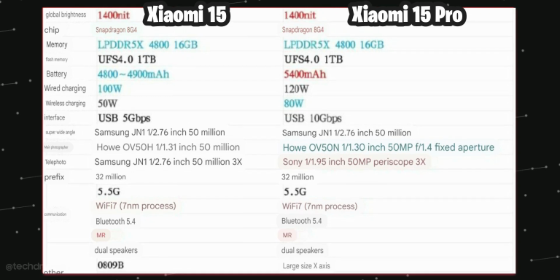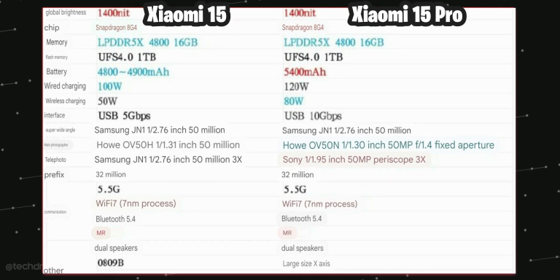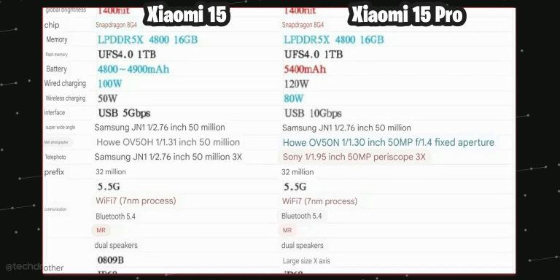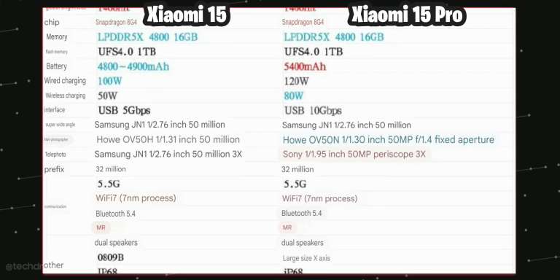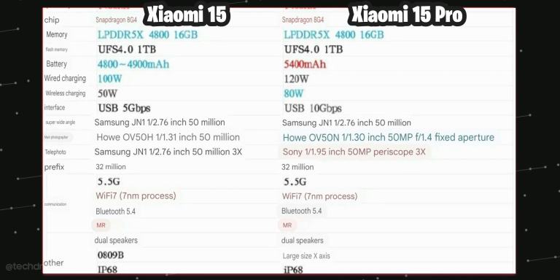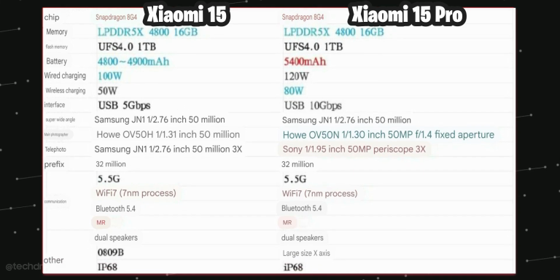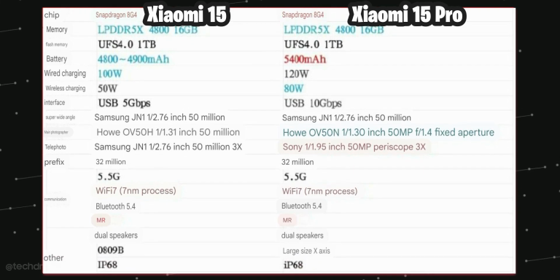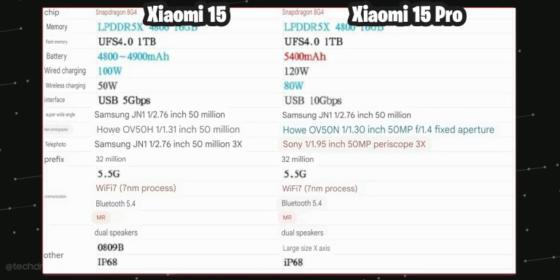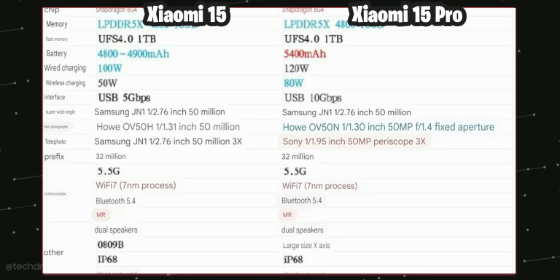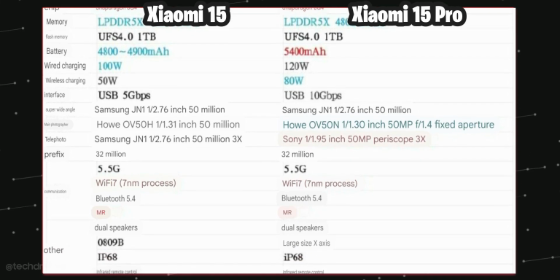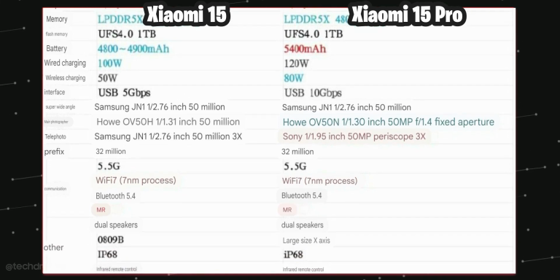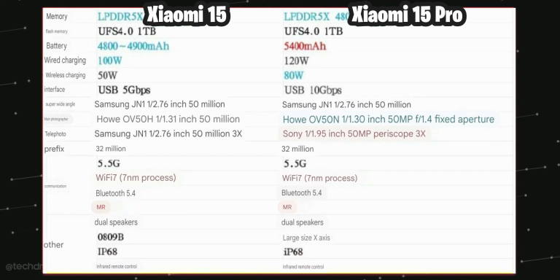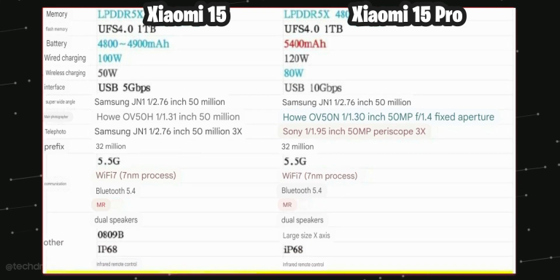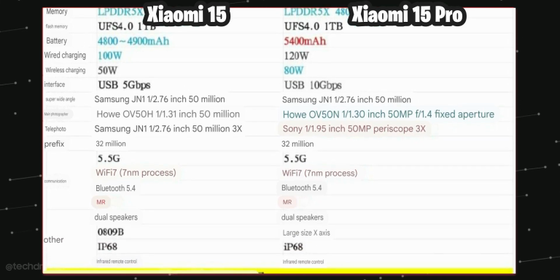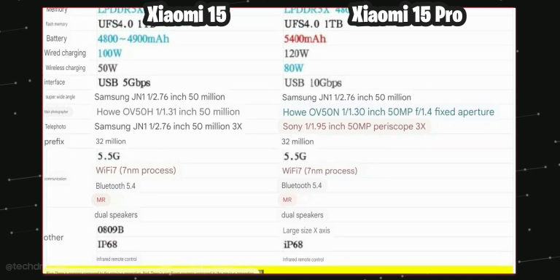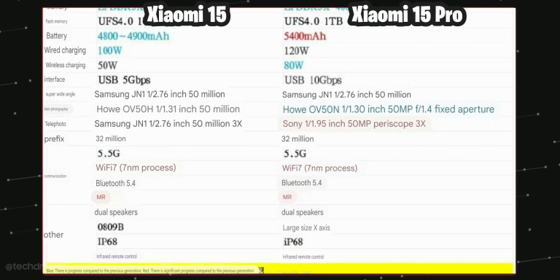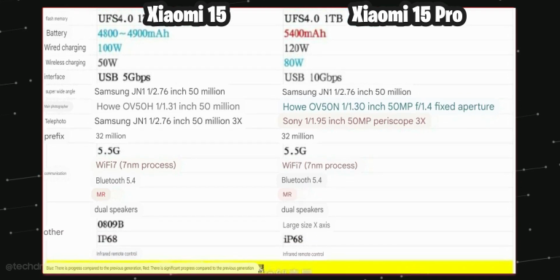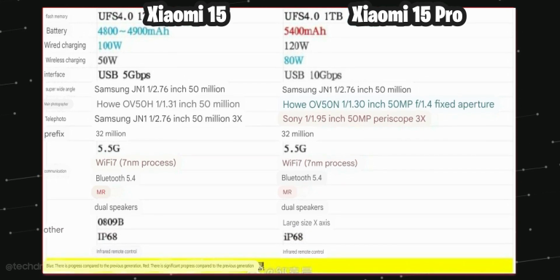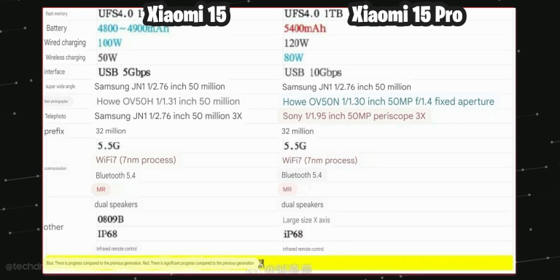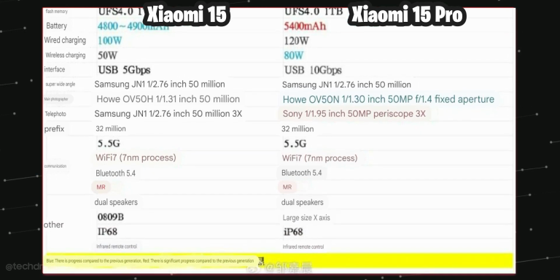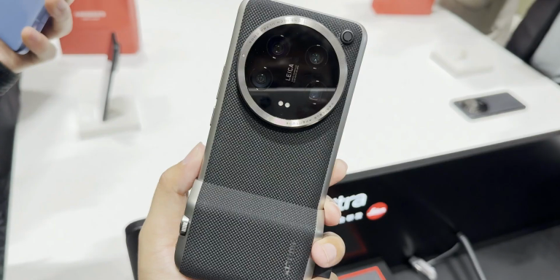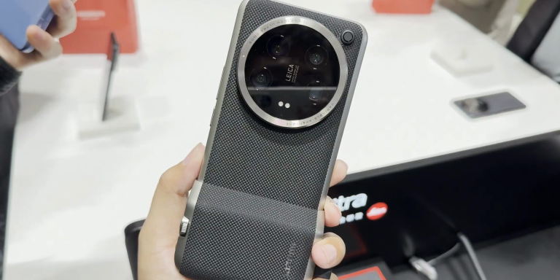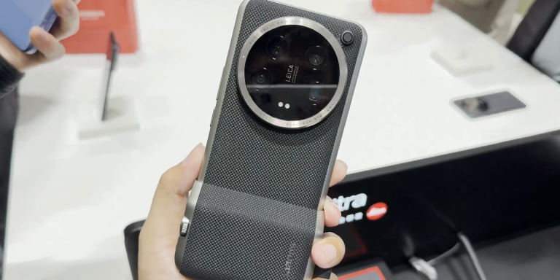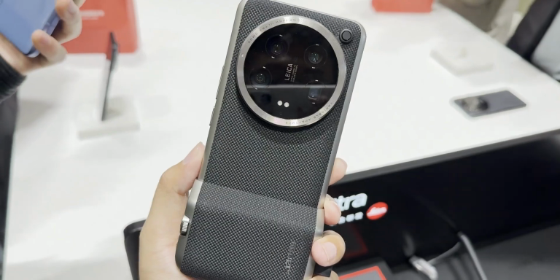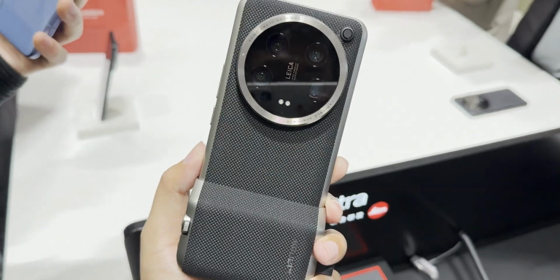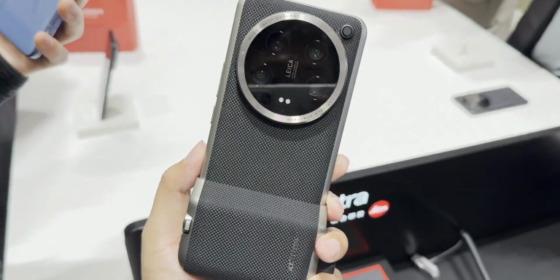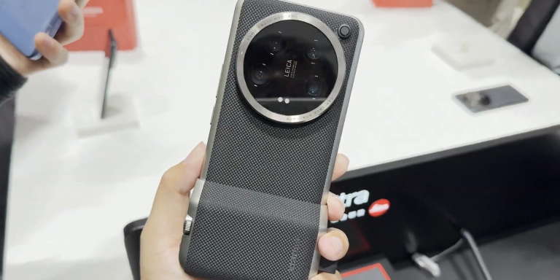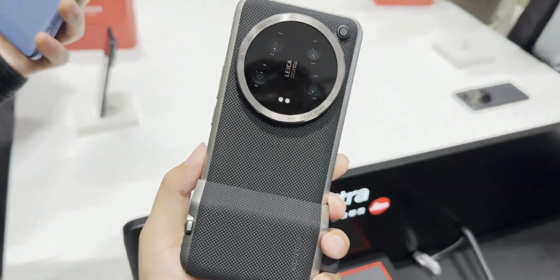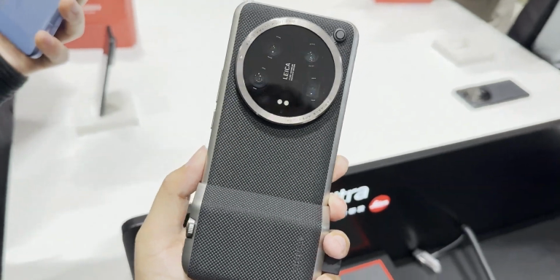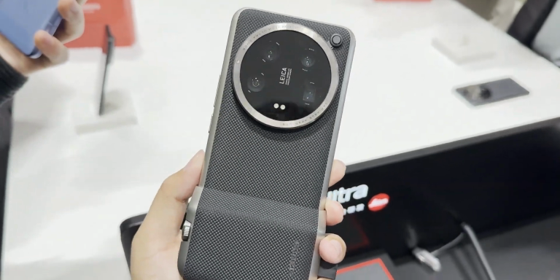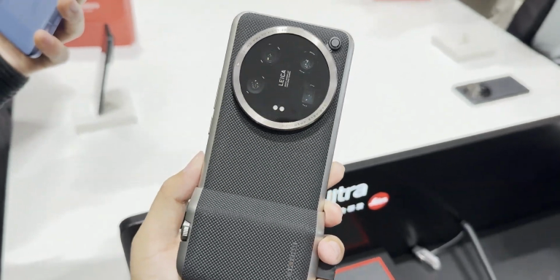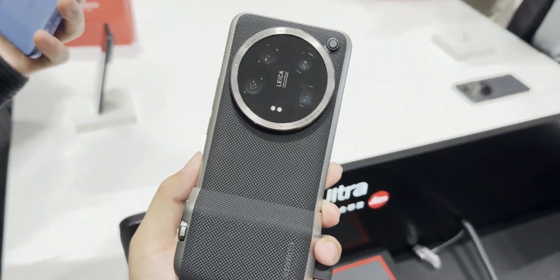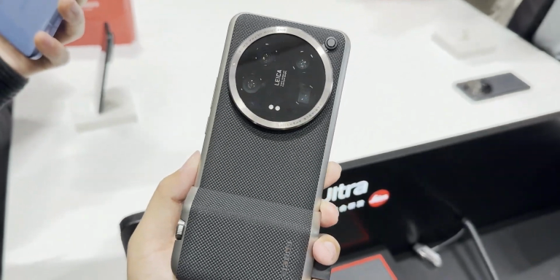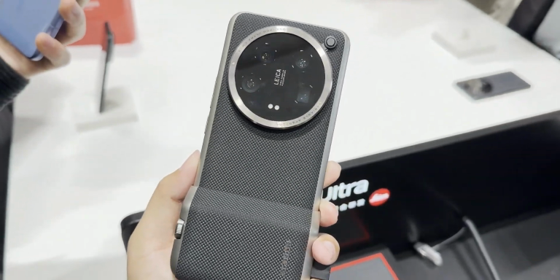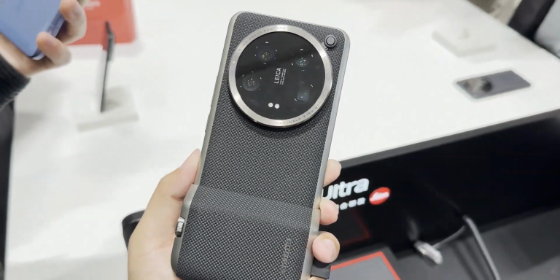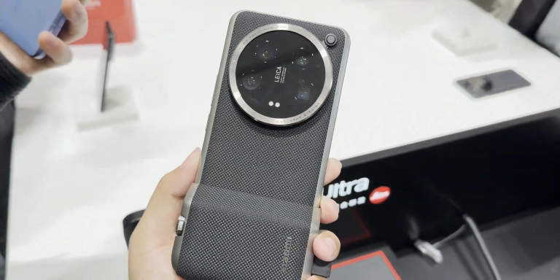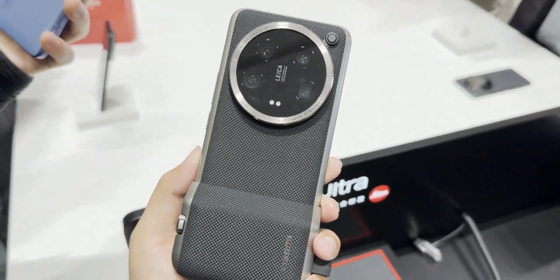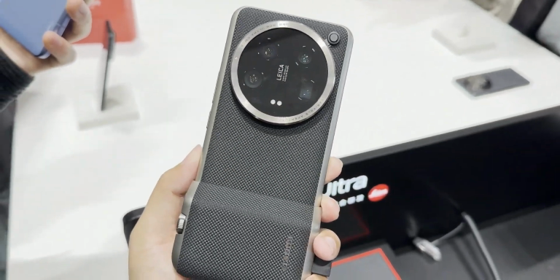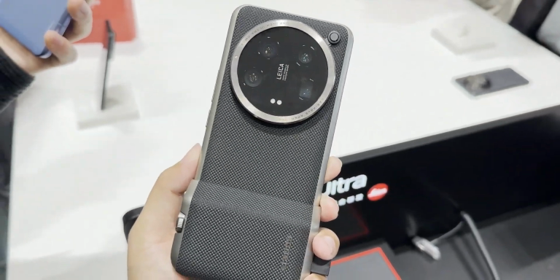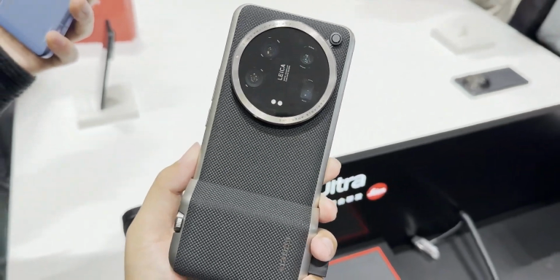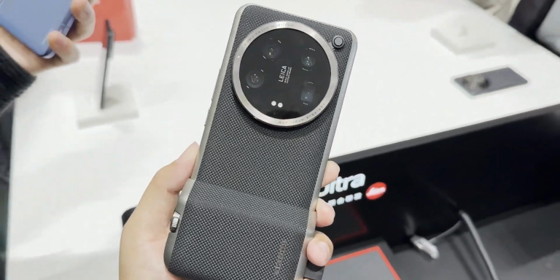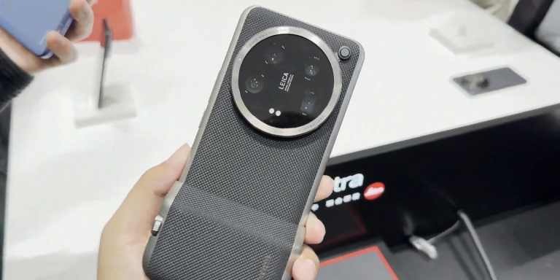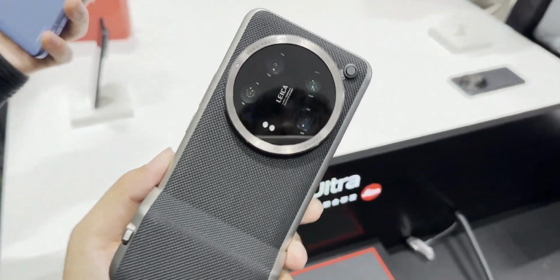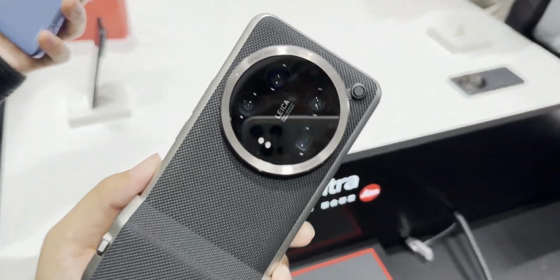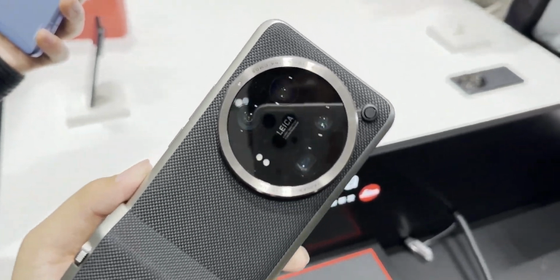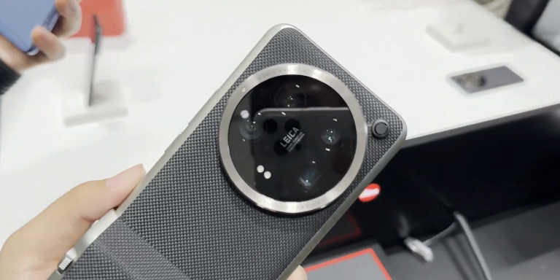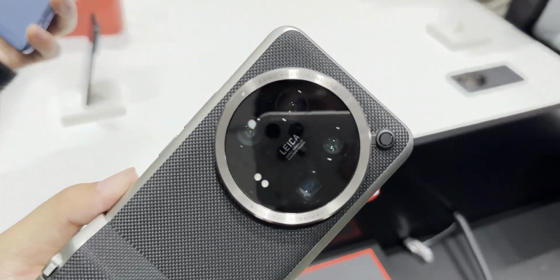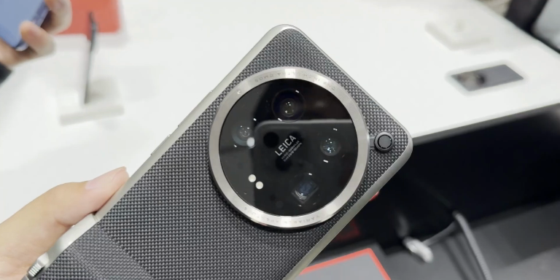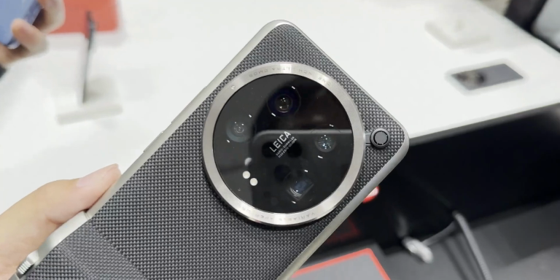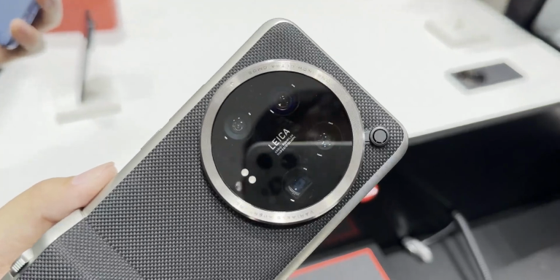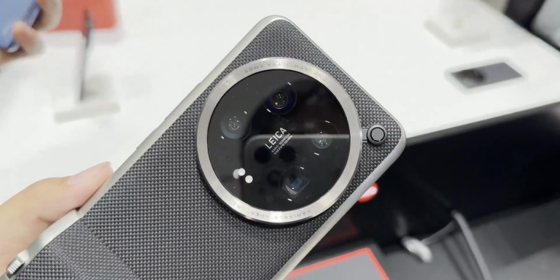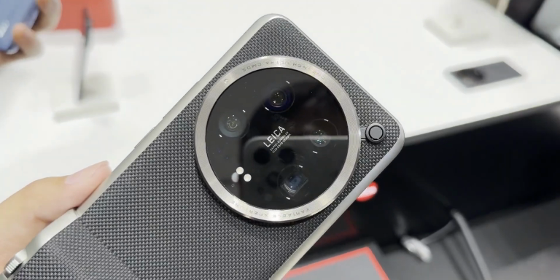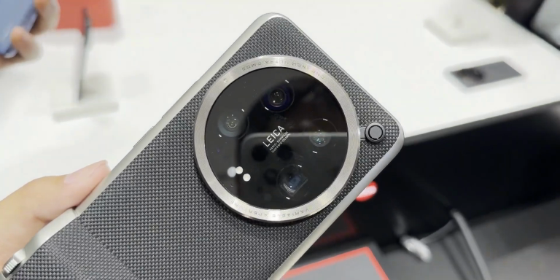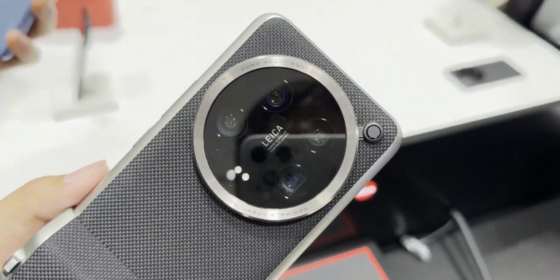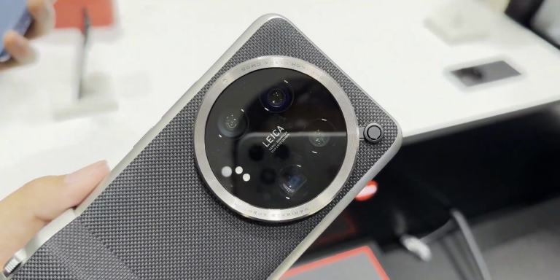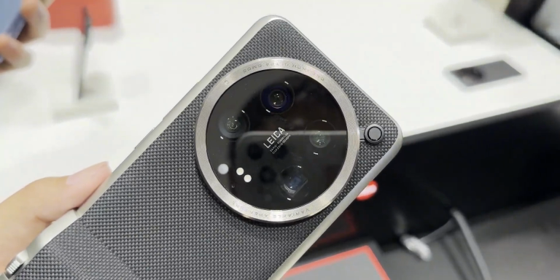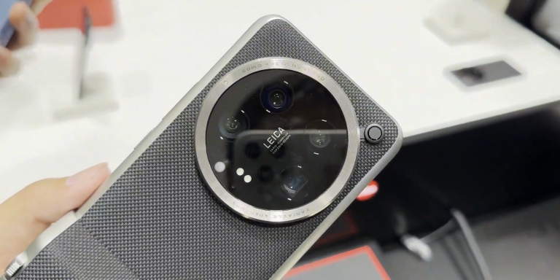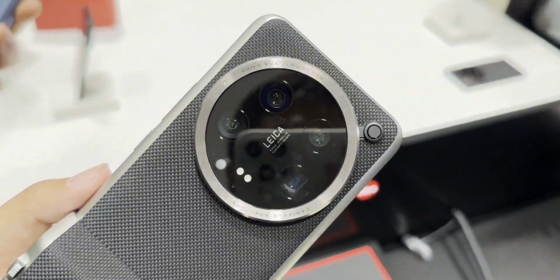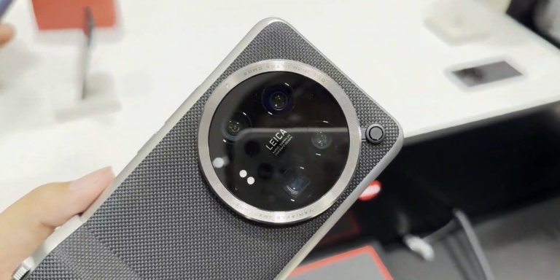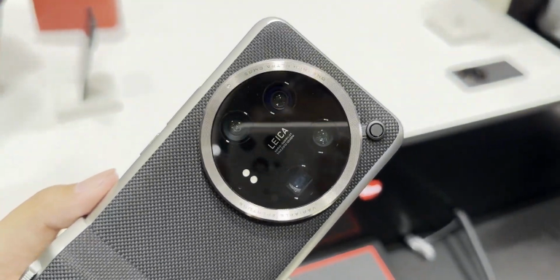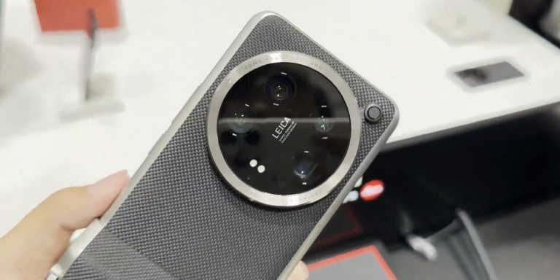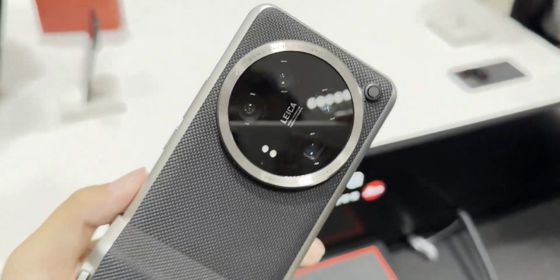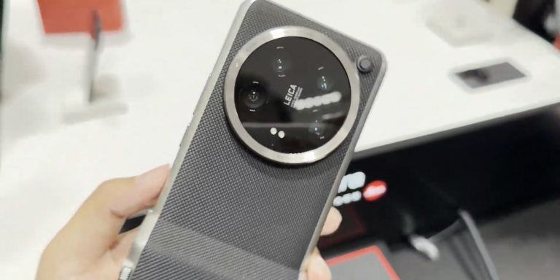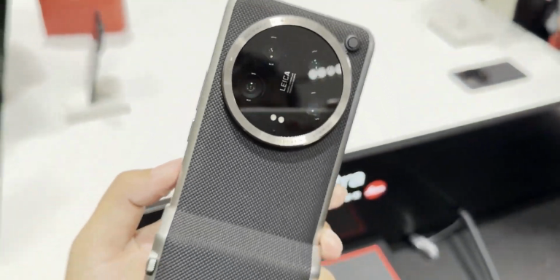The Xiaomi 15 Ultra is gonna be powerful as well, but we don't have any sort of specifications about this device yet.